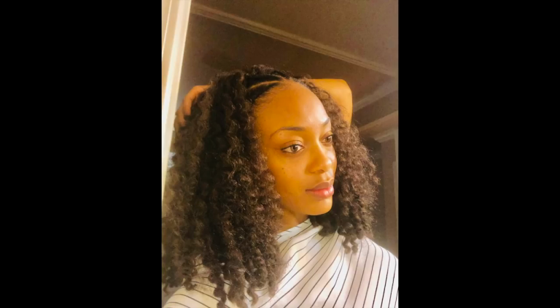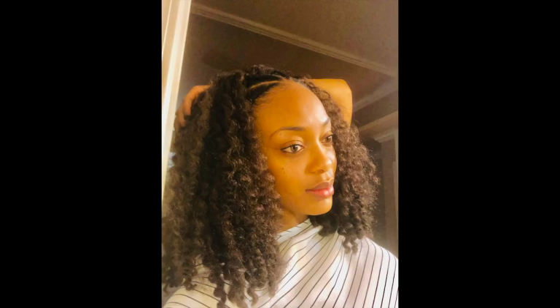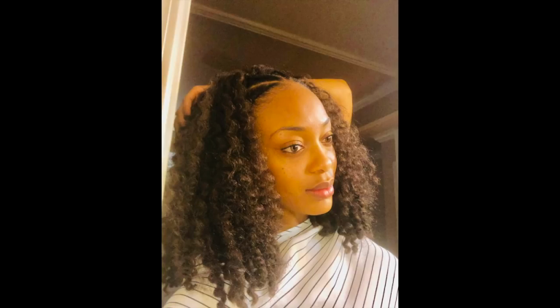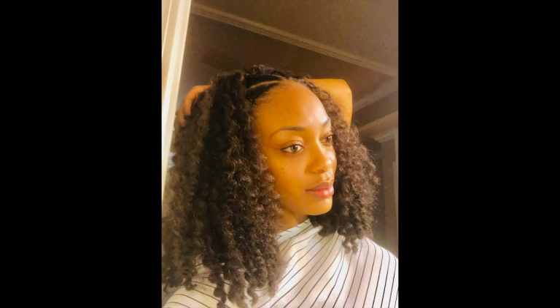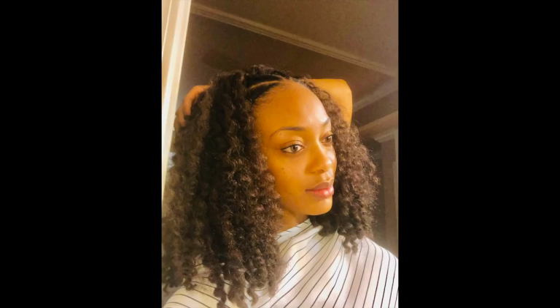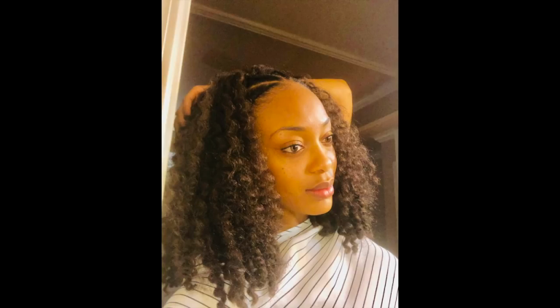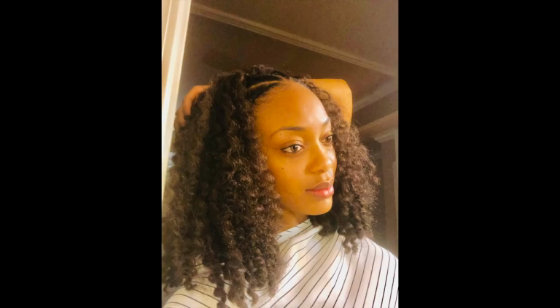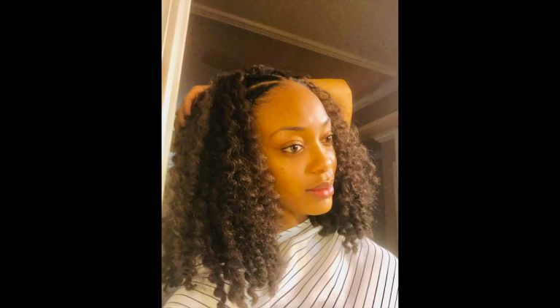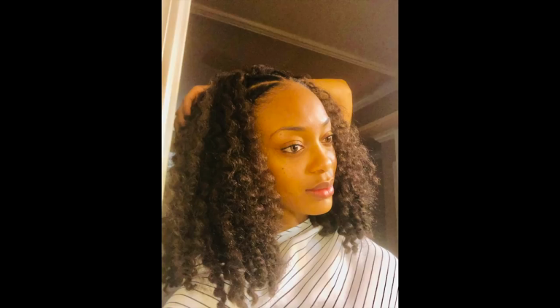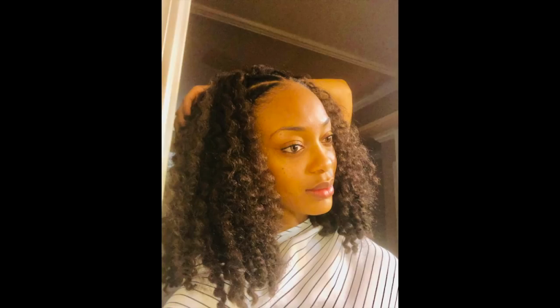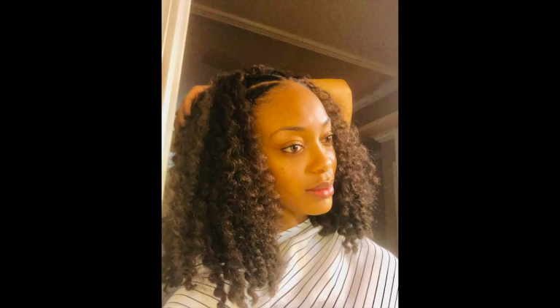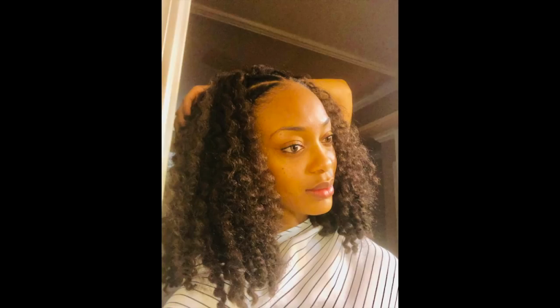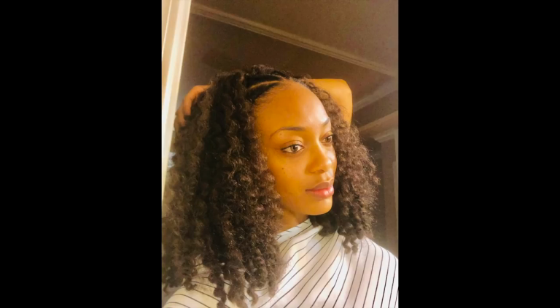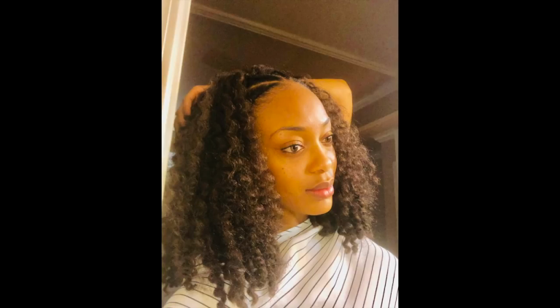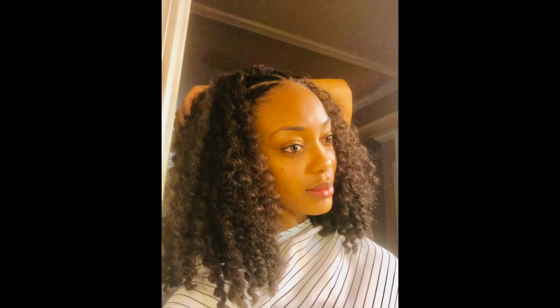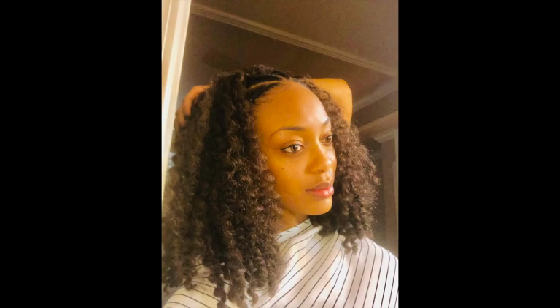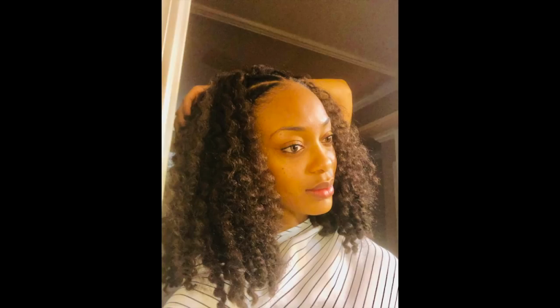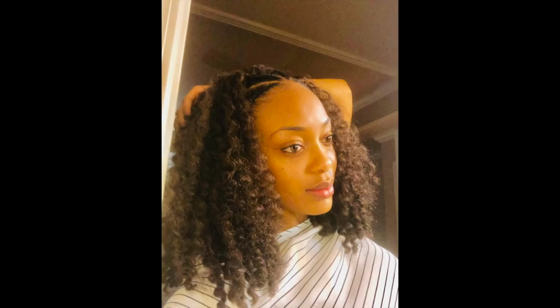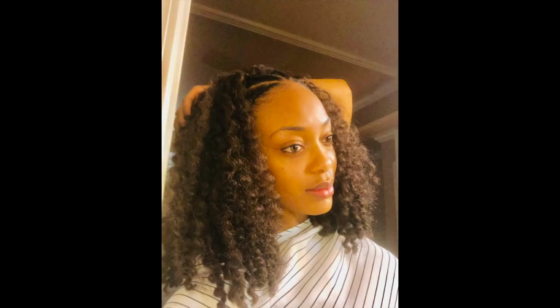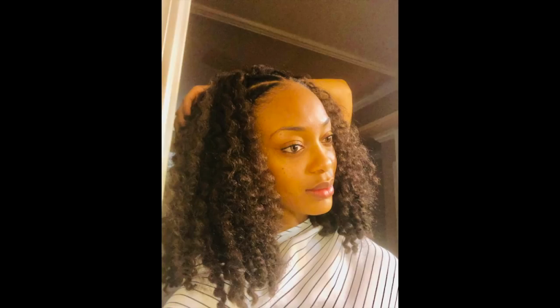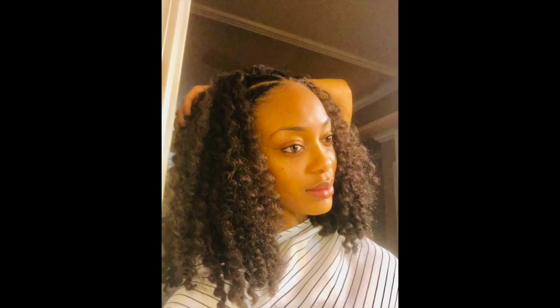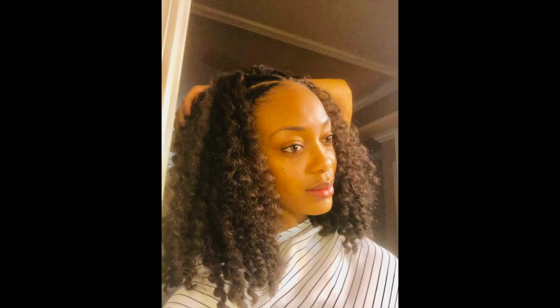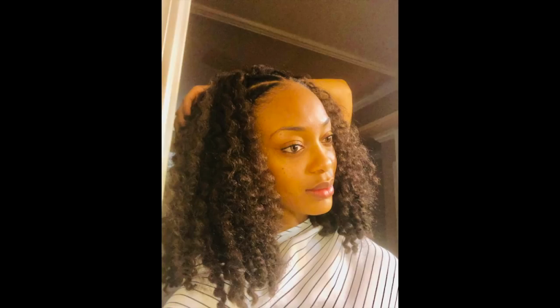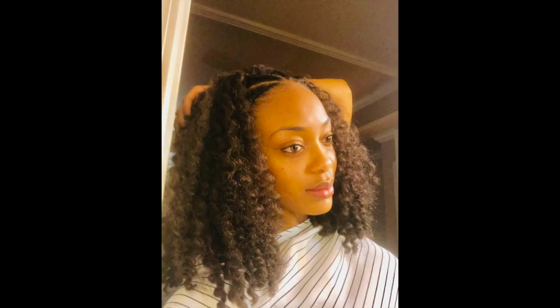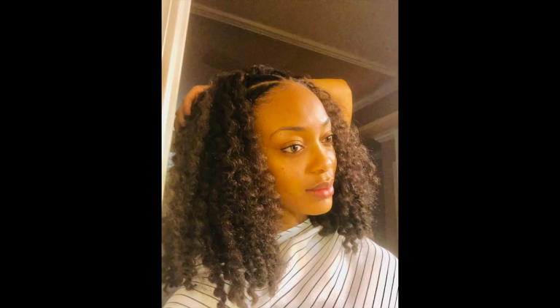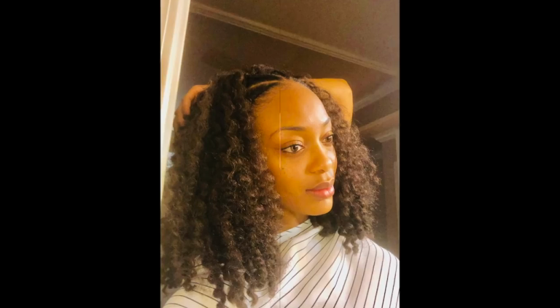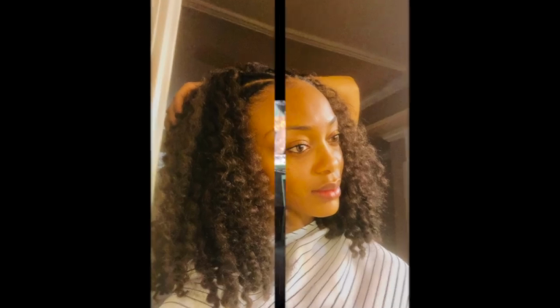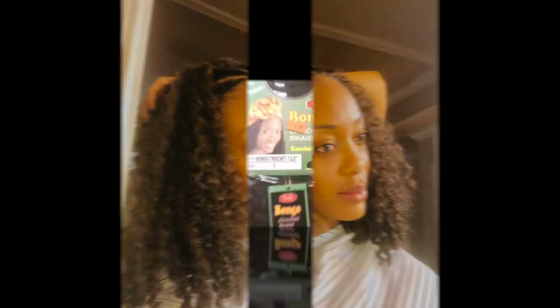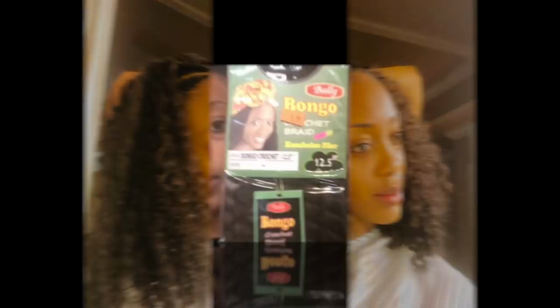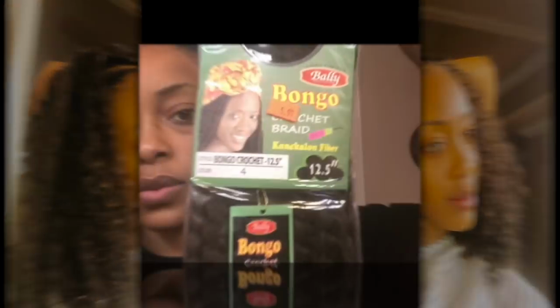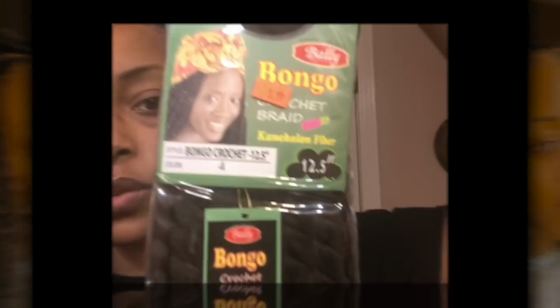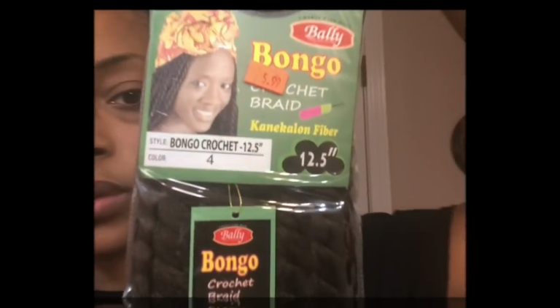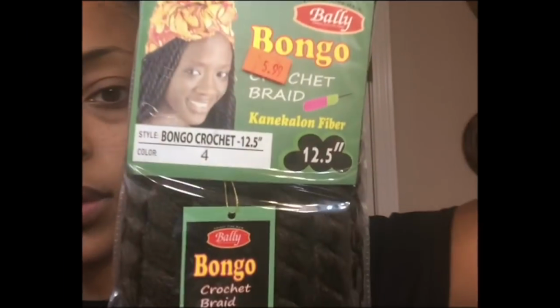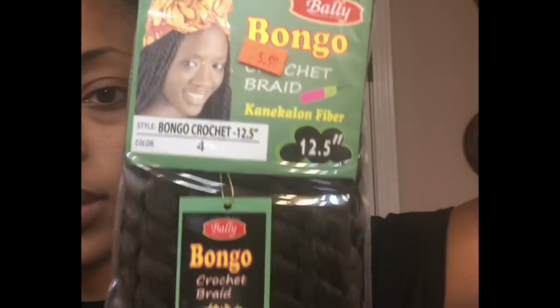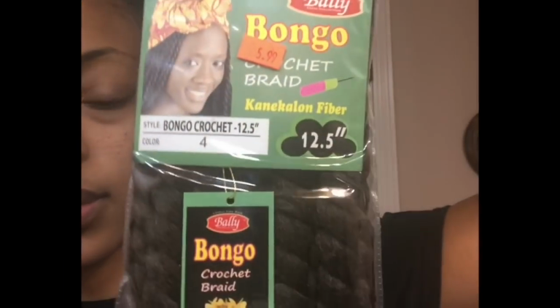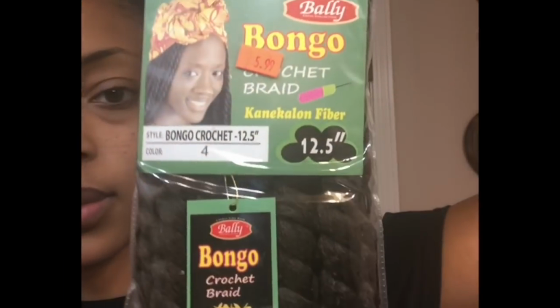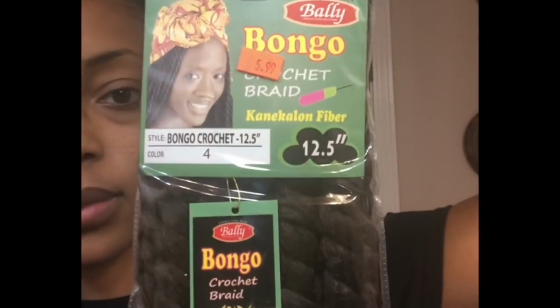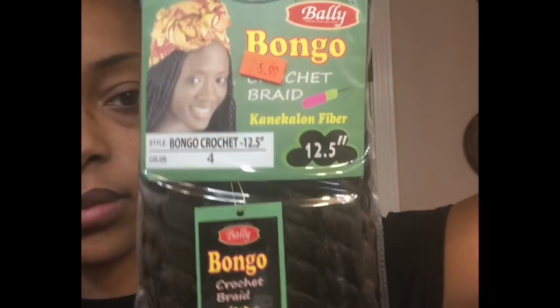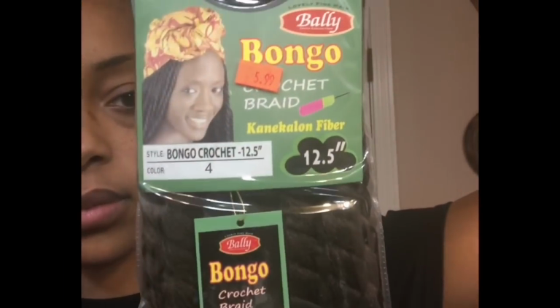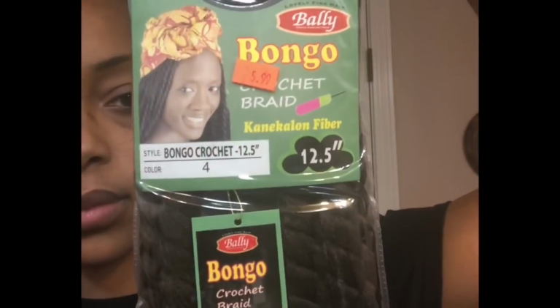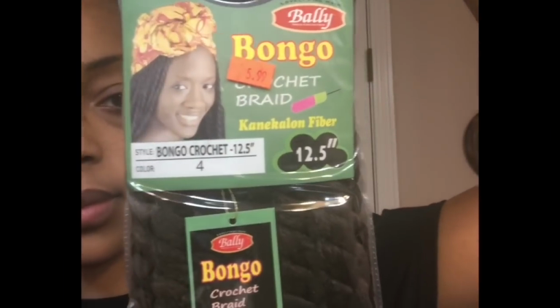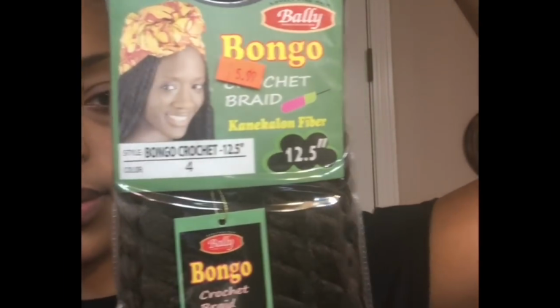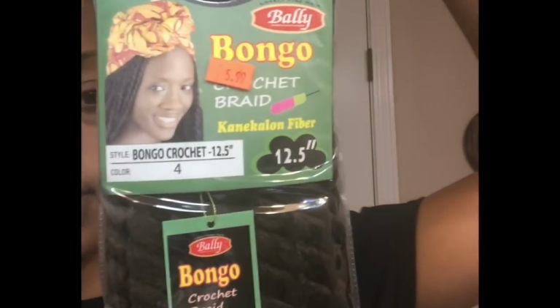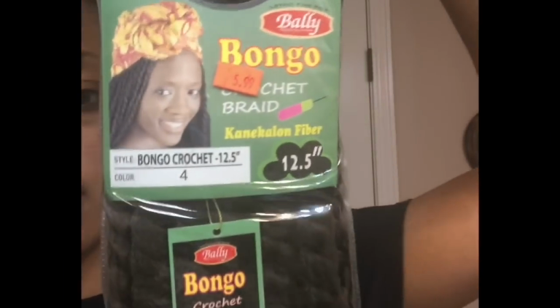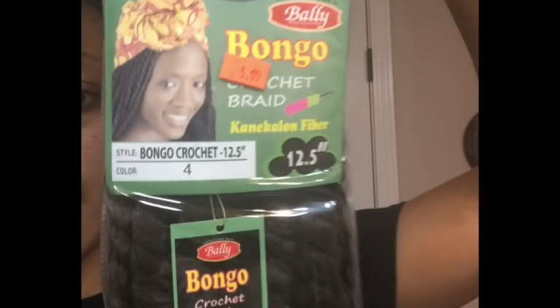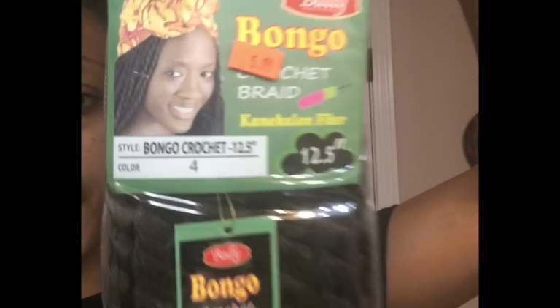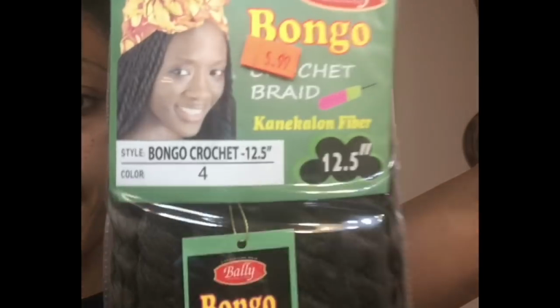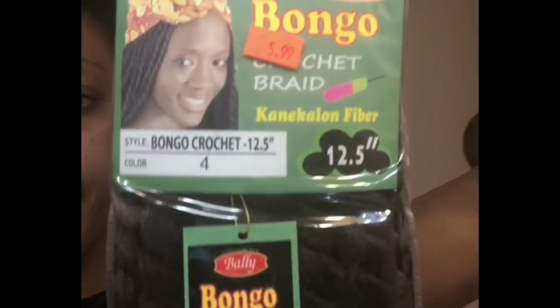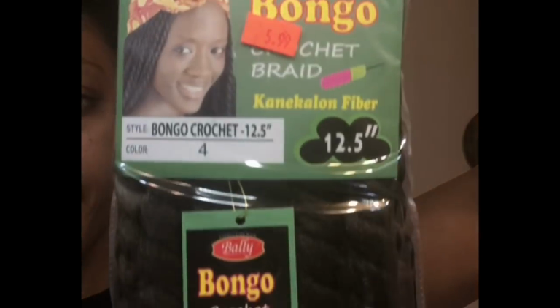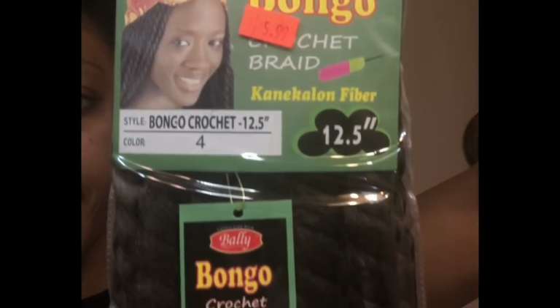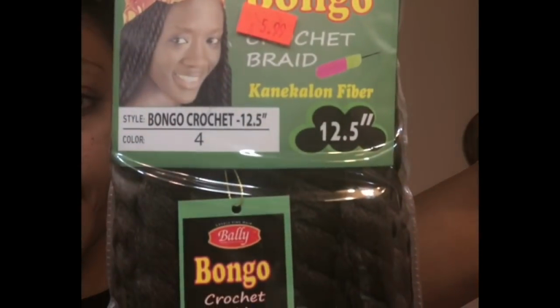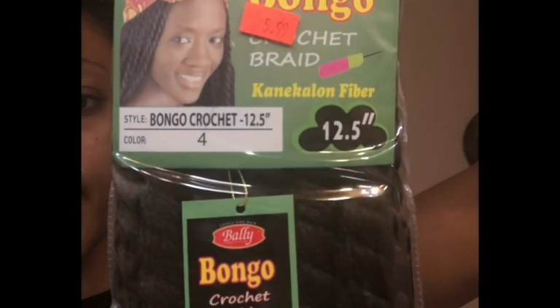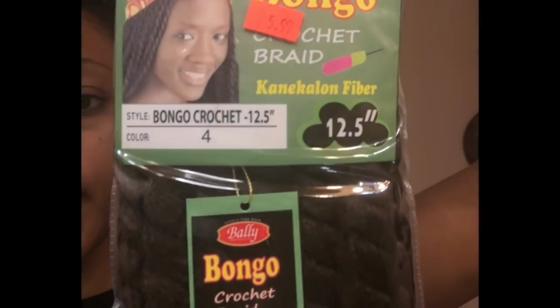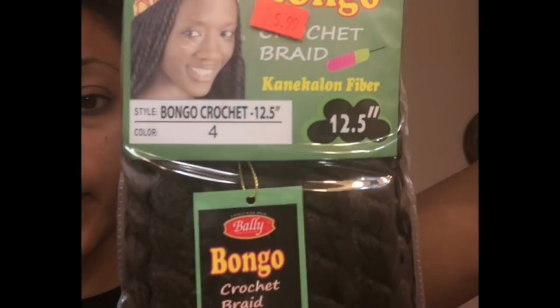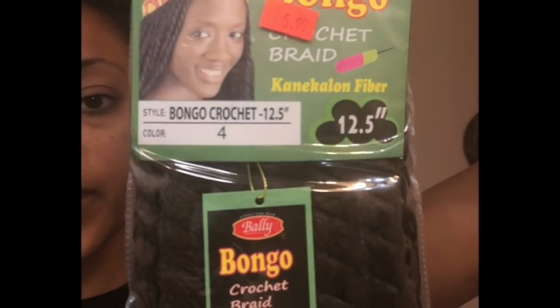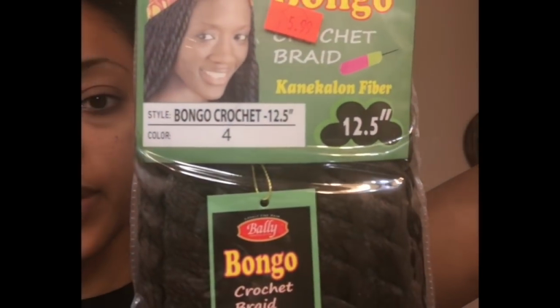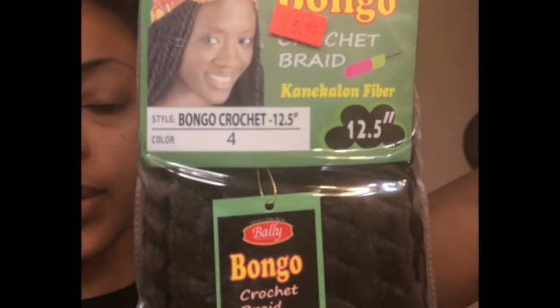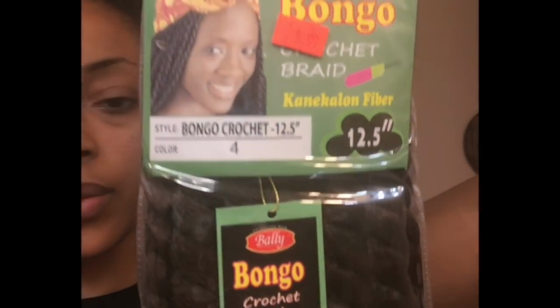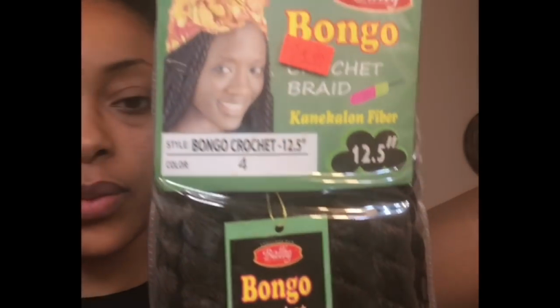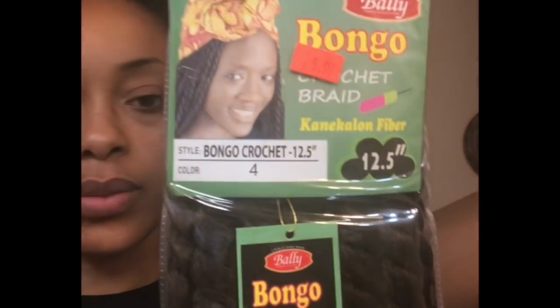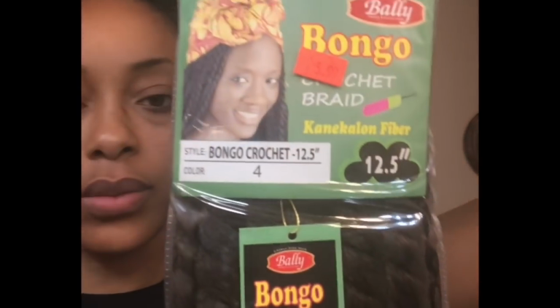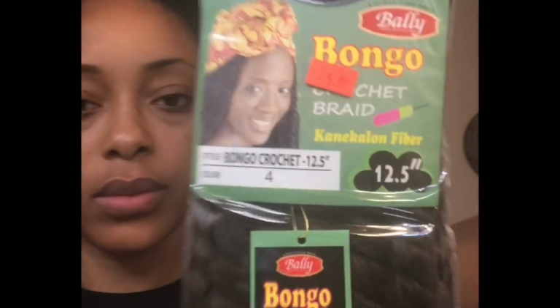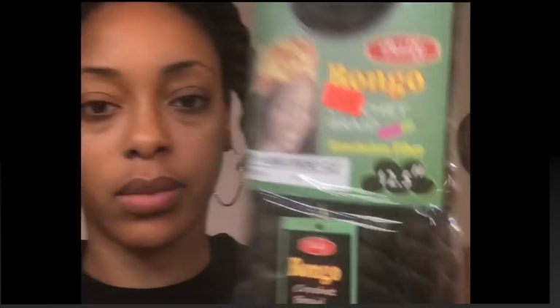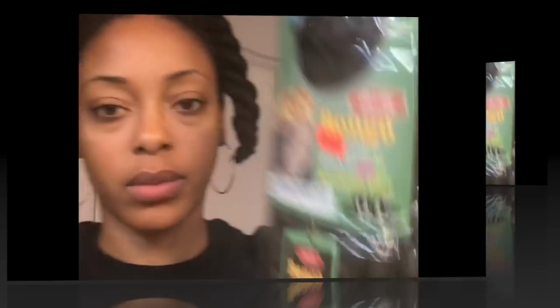Today I'm going to be showing you all how I created this beautiful crochet hairstyle. The hair I'm using is Bungo Crochet Braid by Bally.